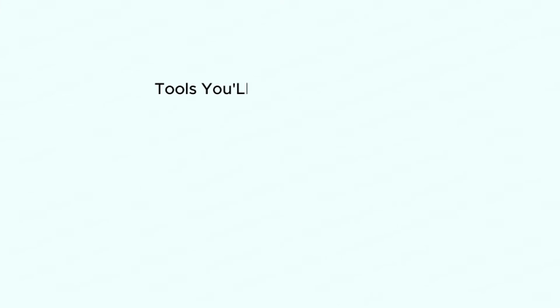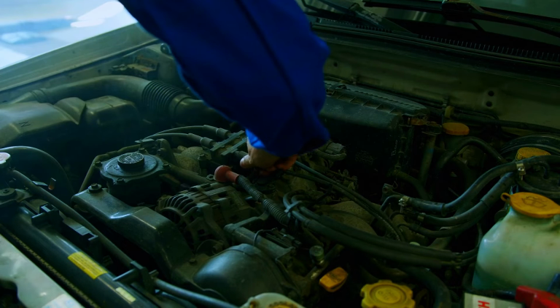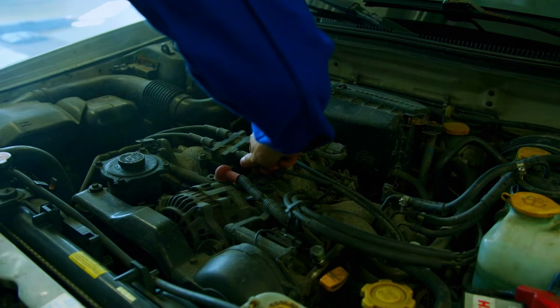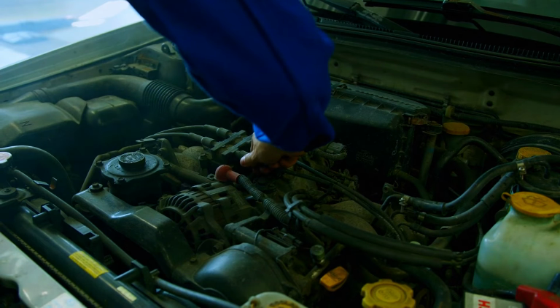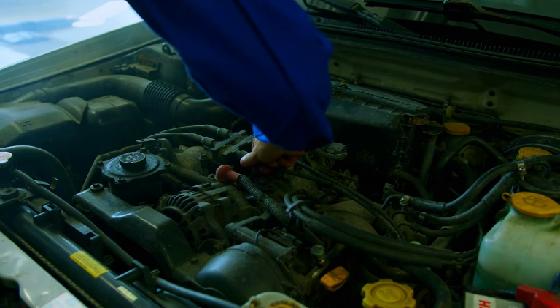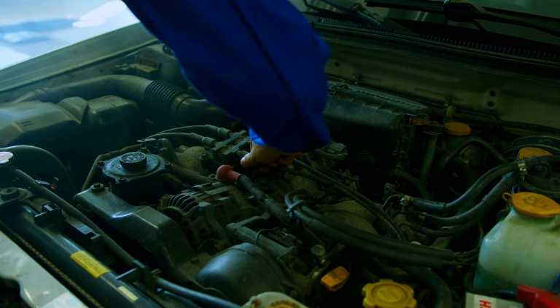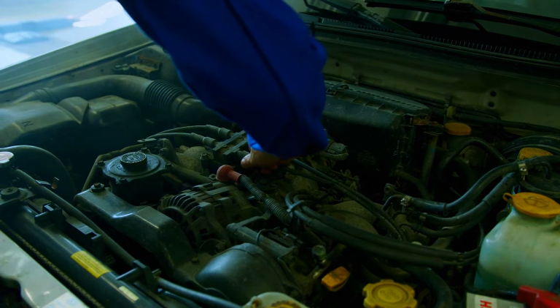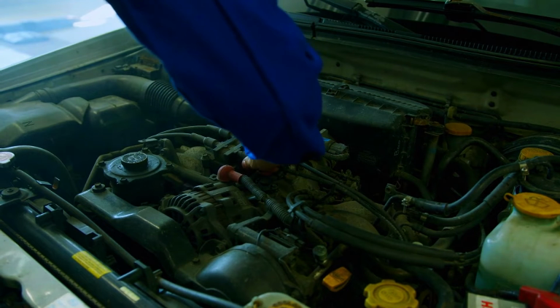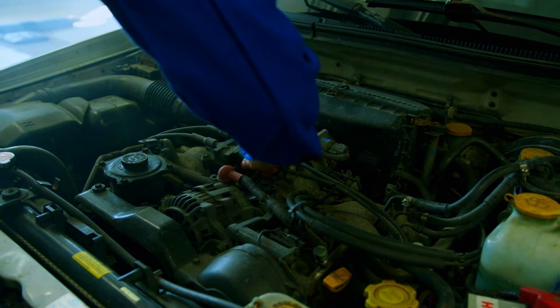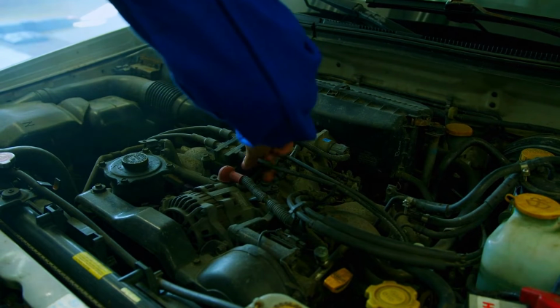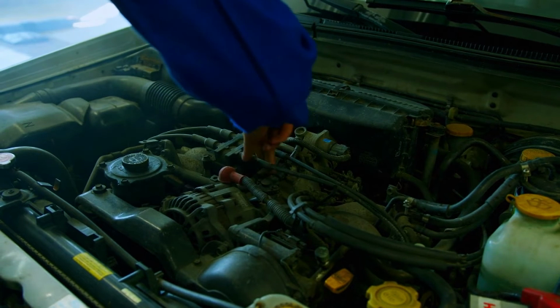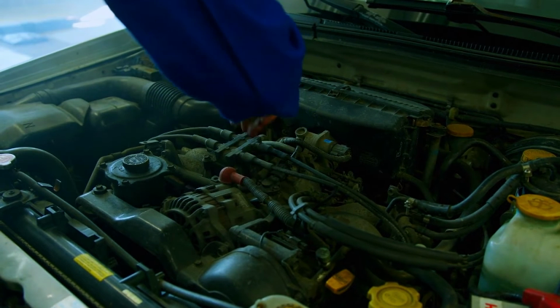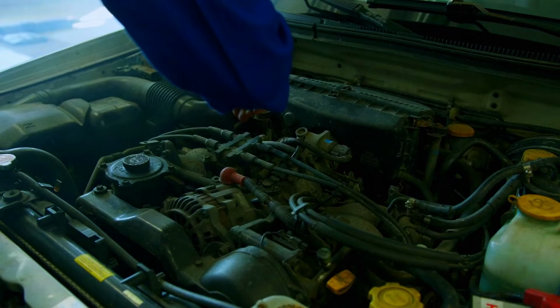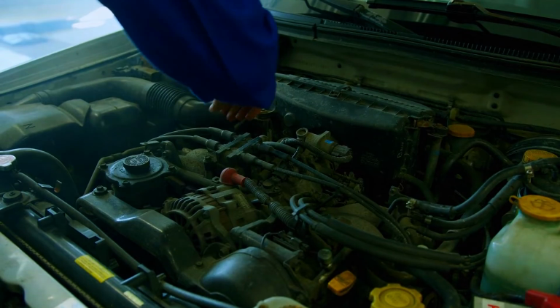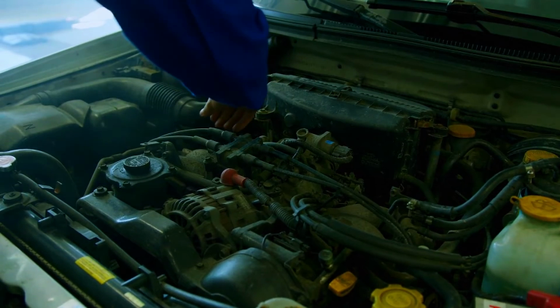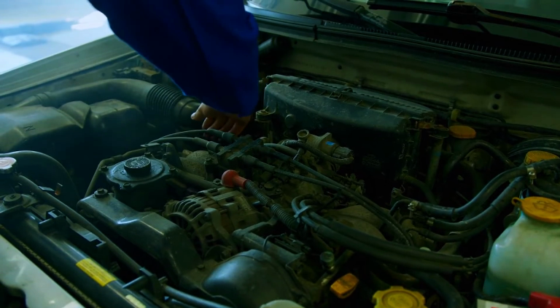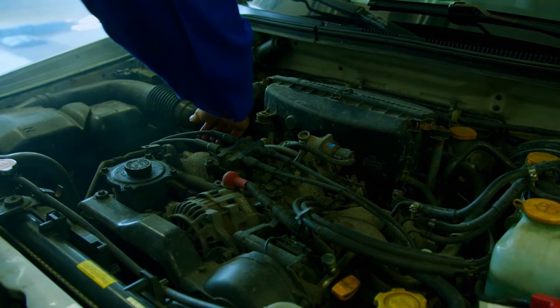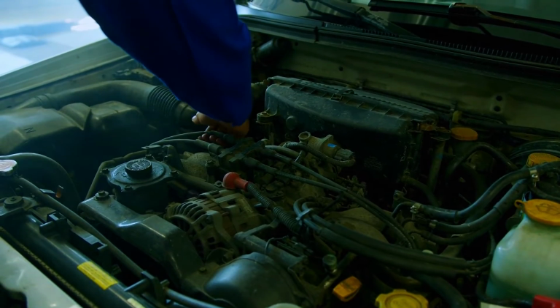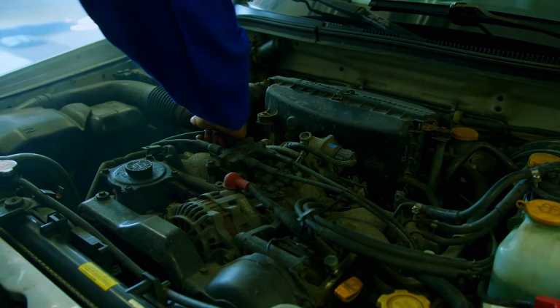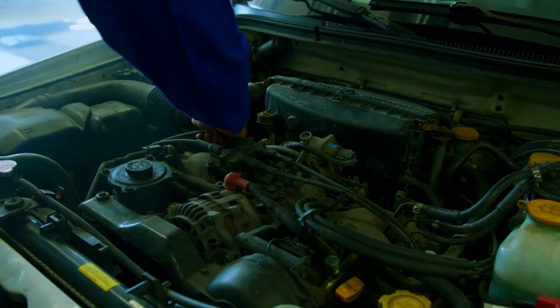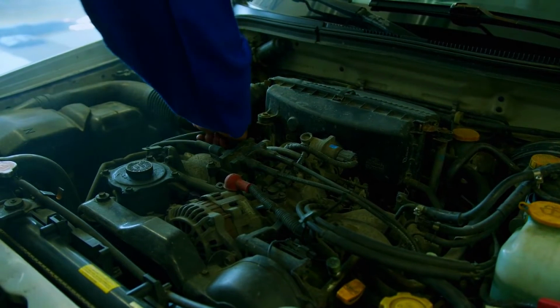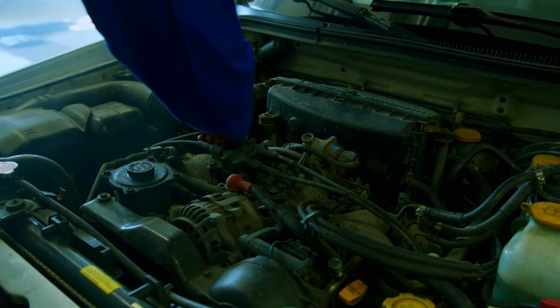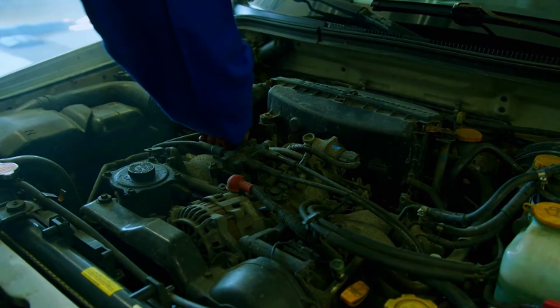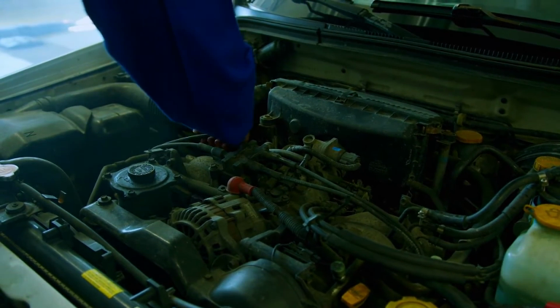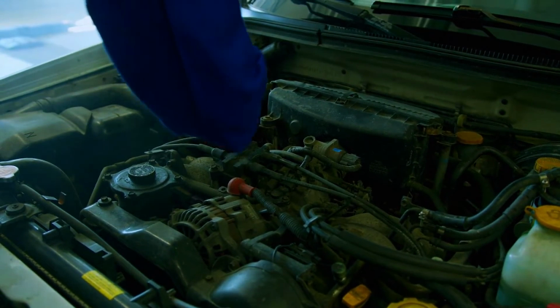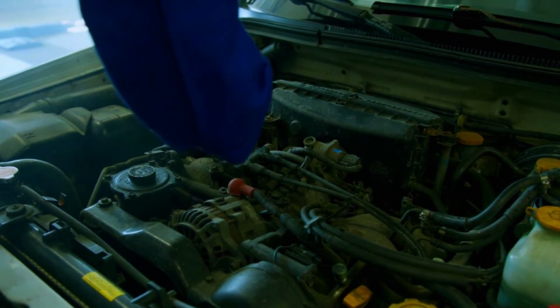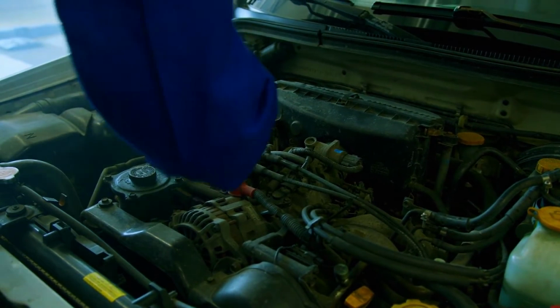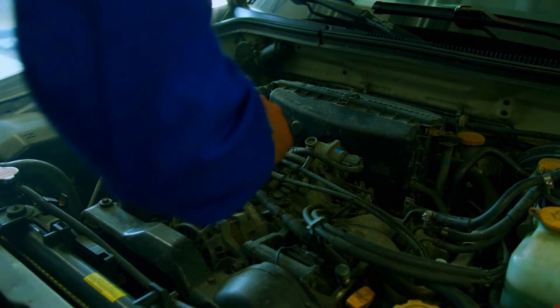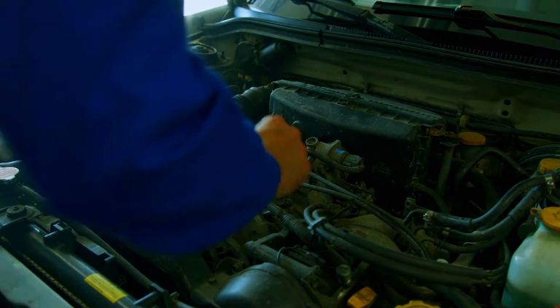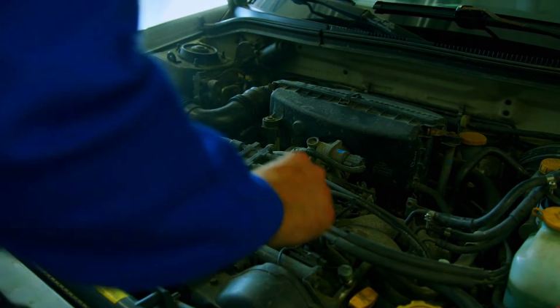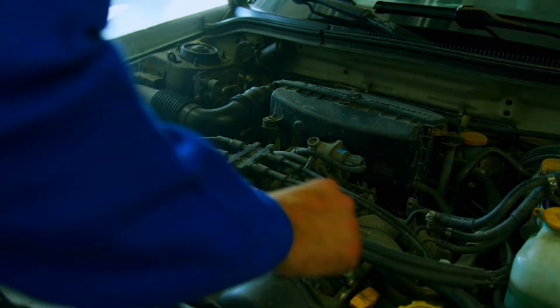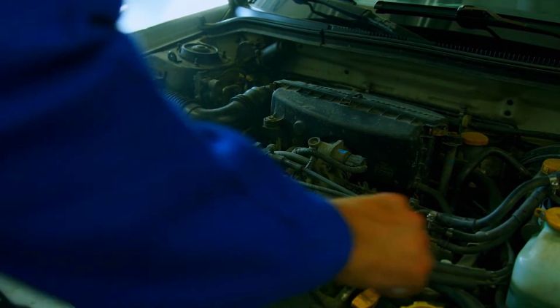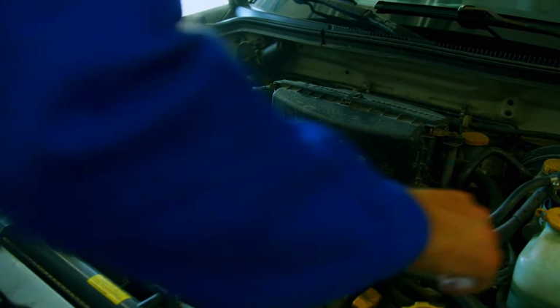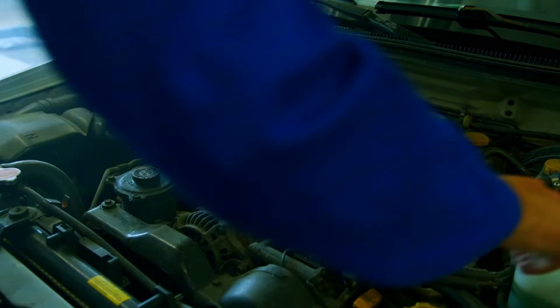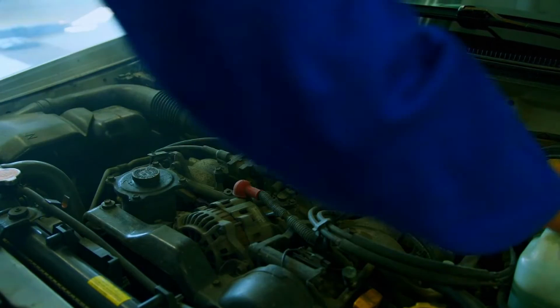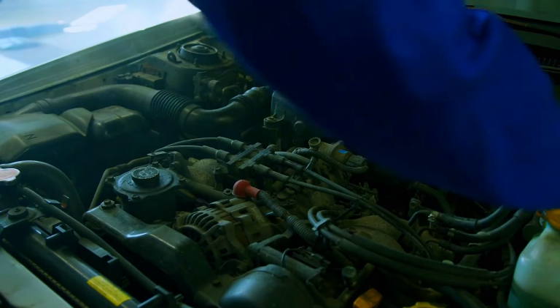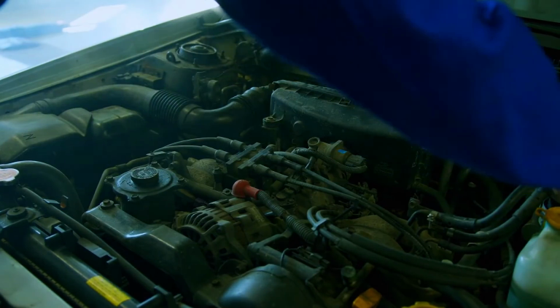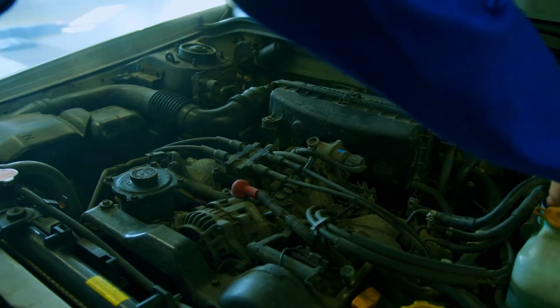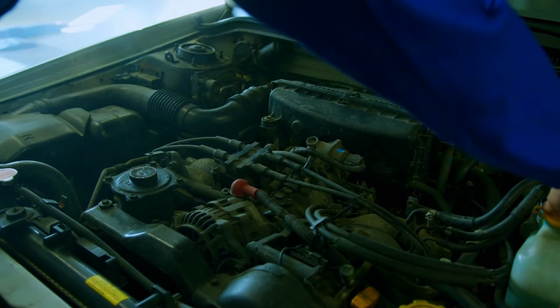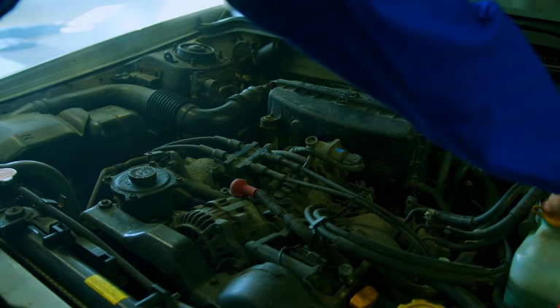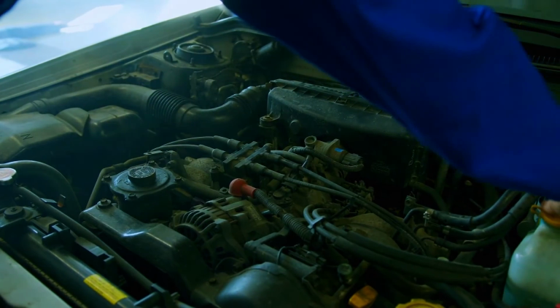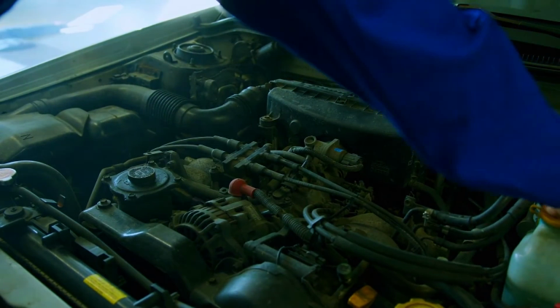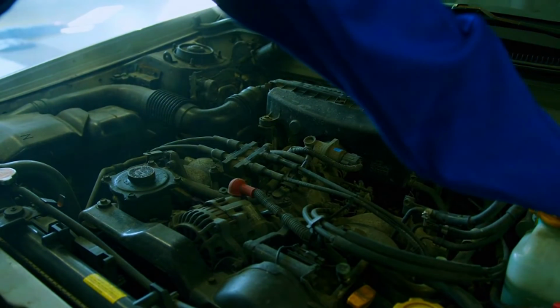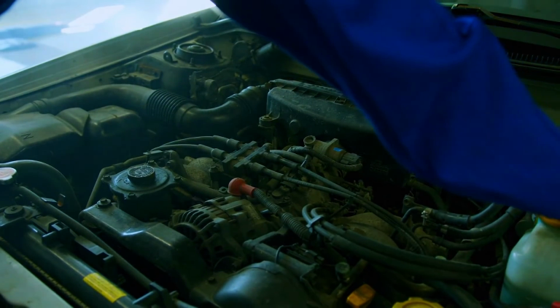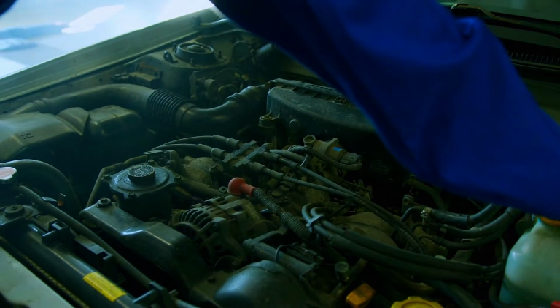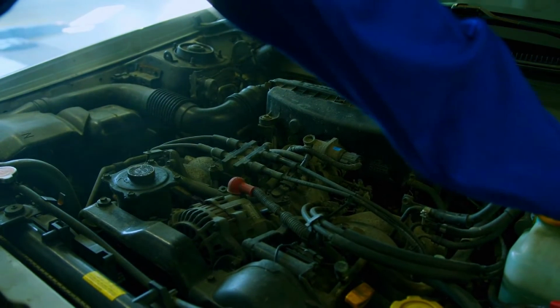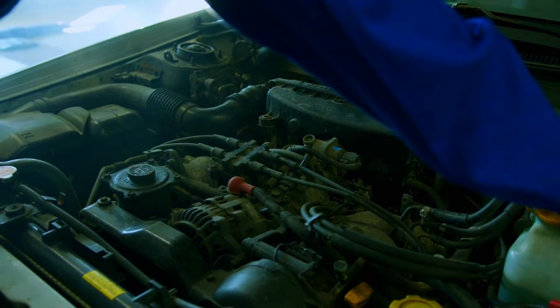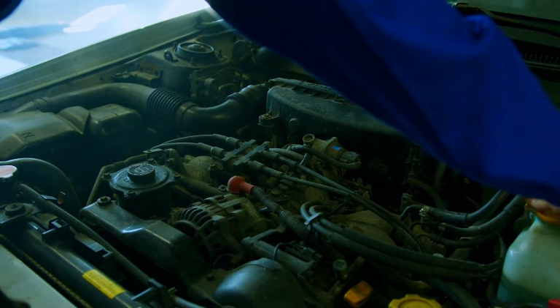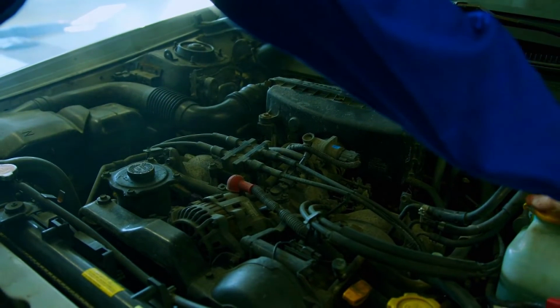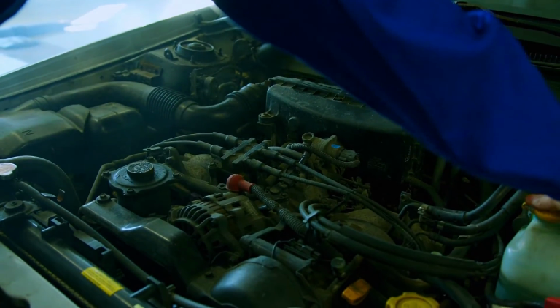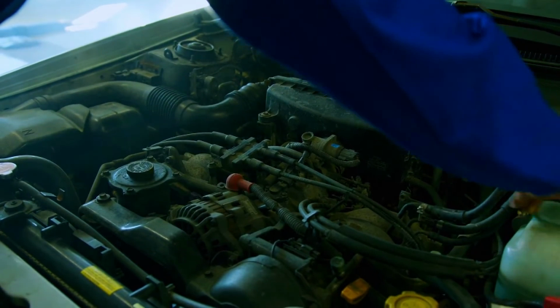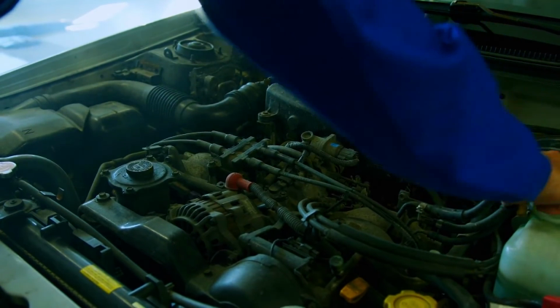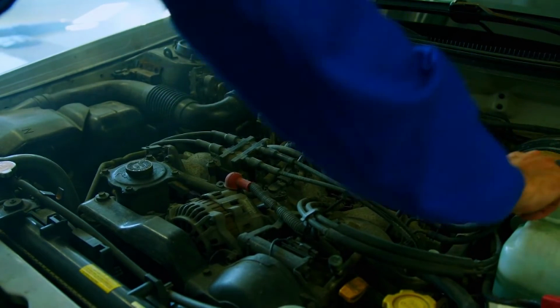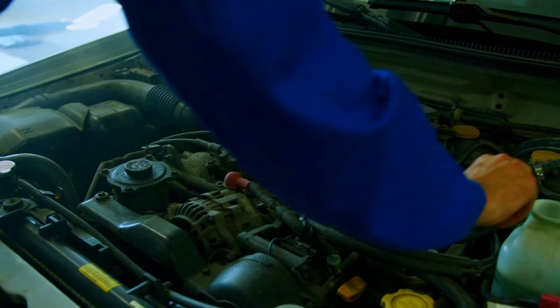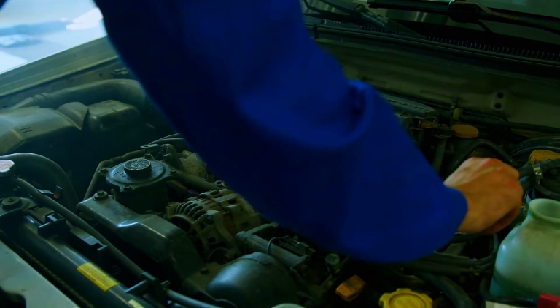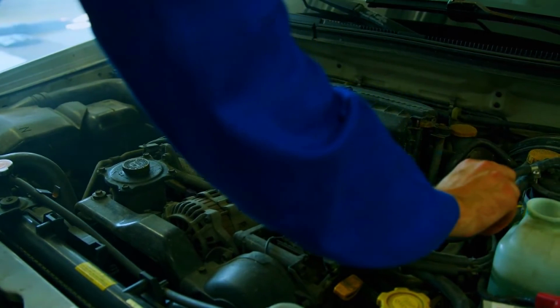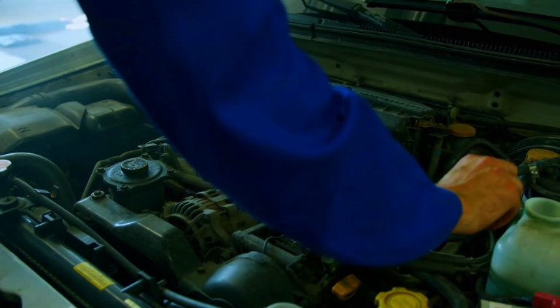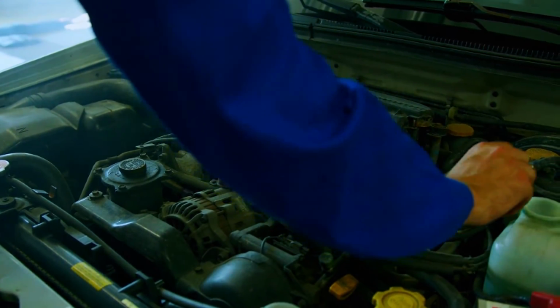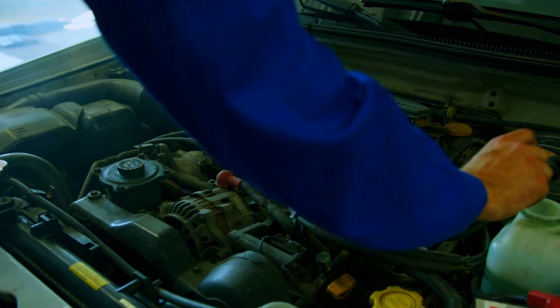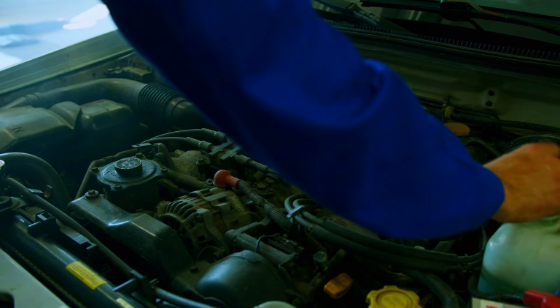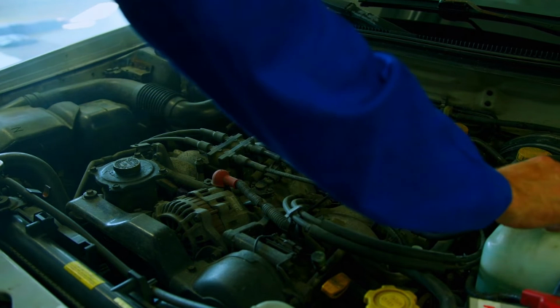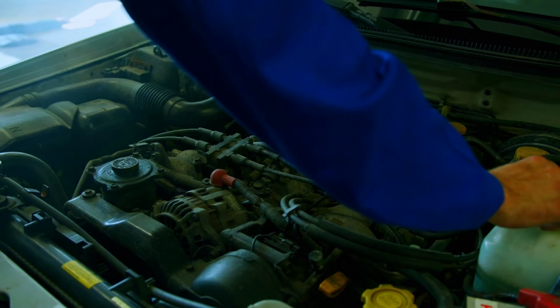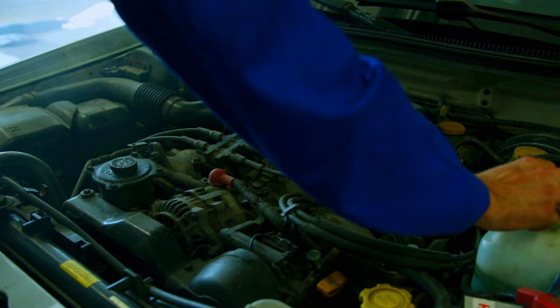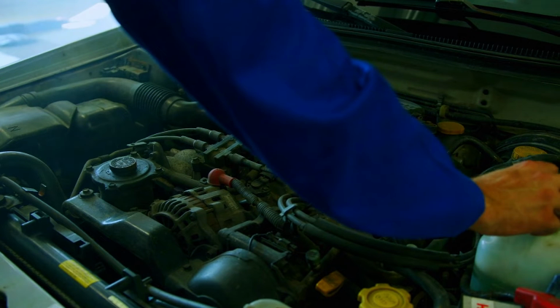Always work on a cool car parked on a level surface. Disconnect the battery before tinkering with electrical components.